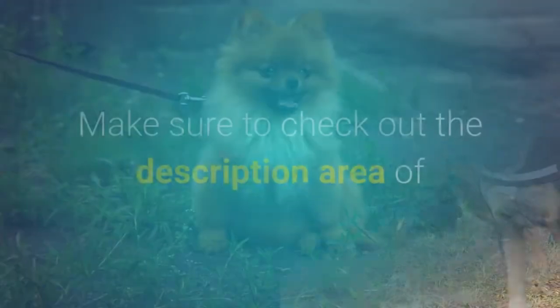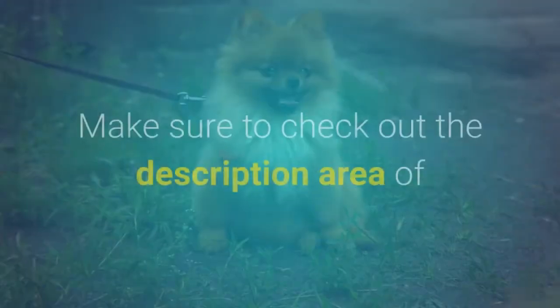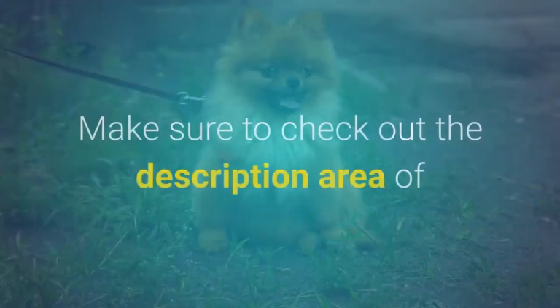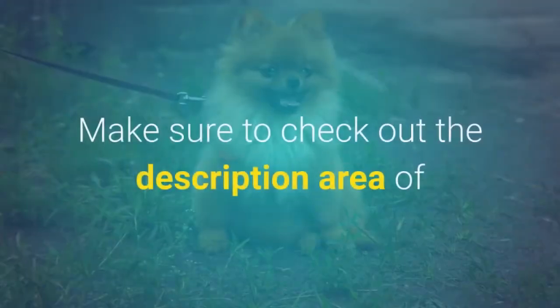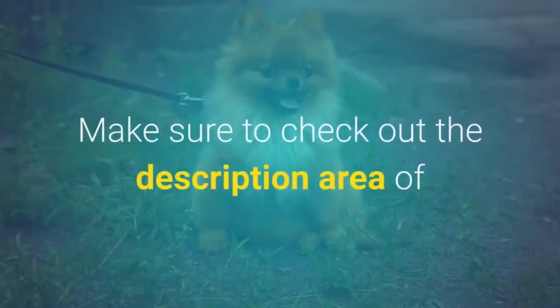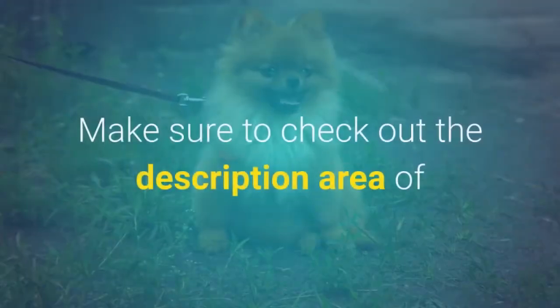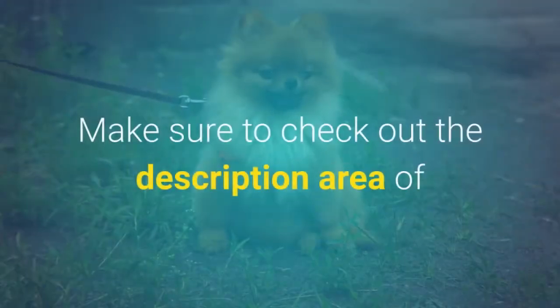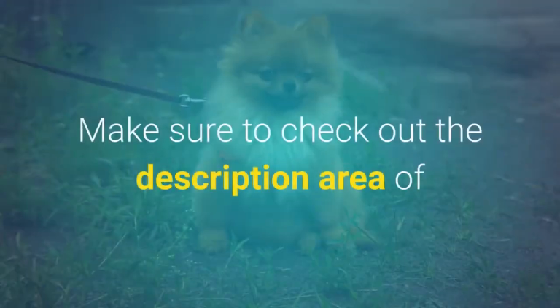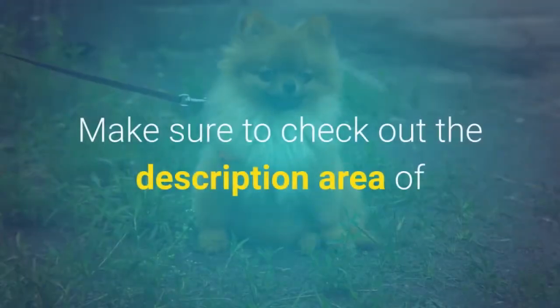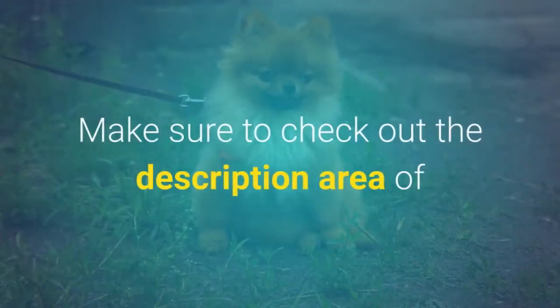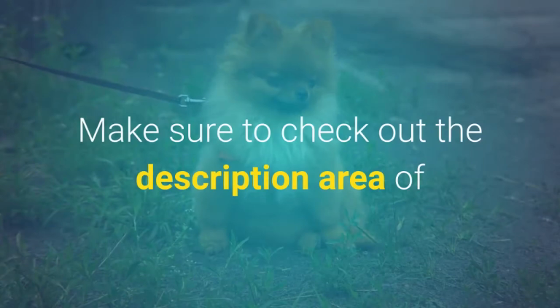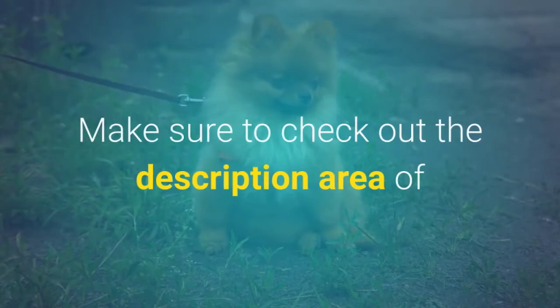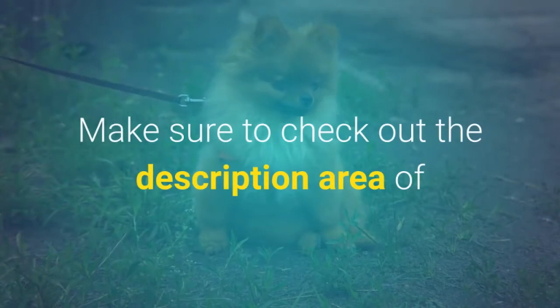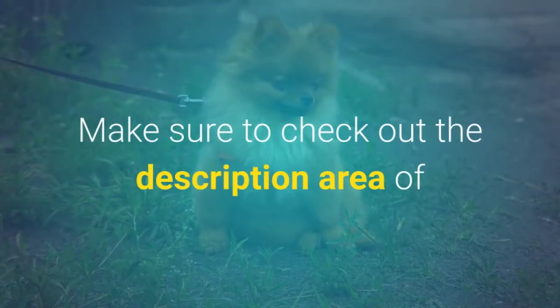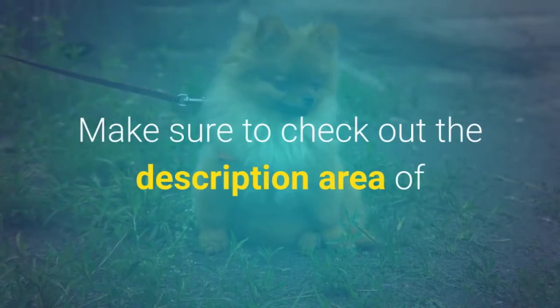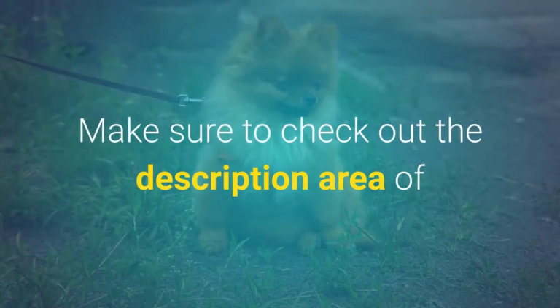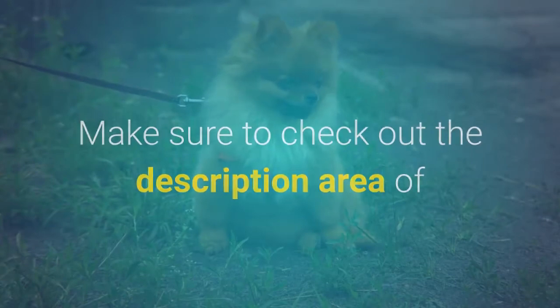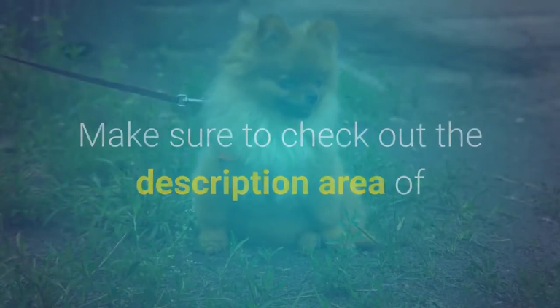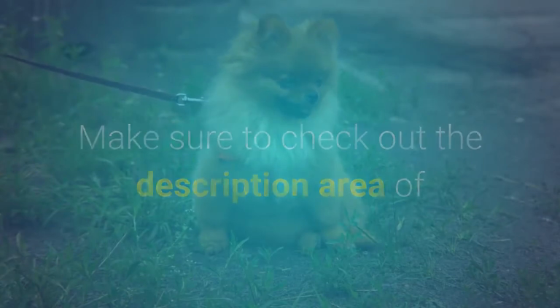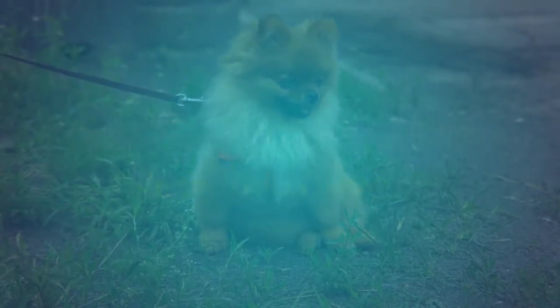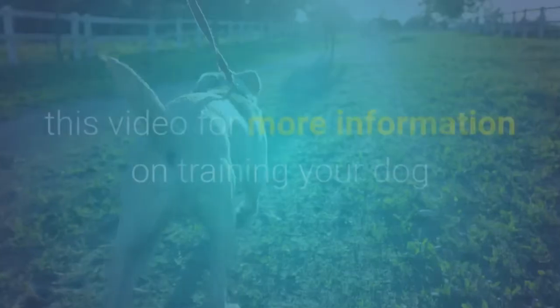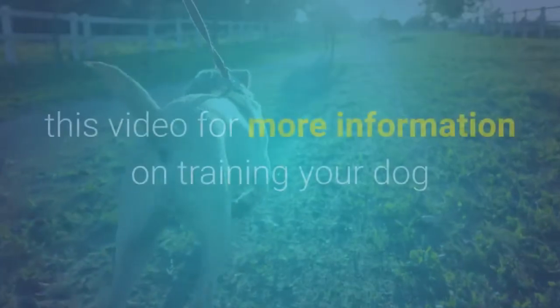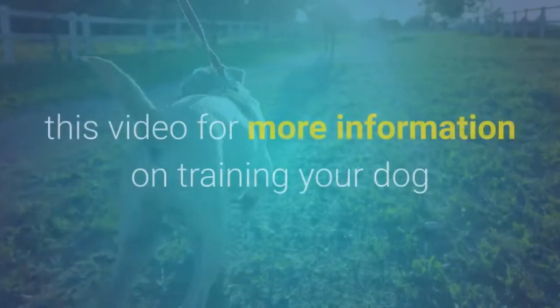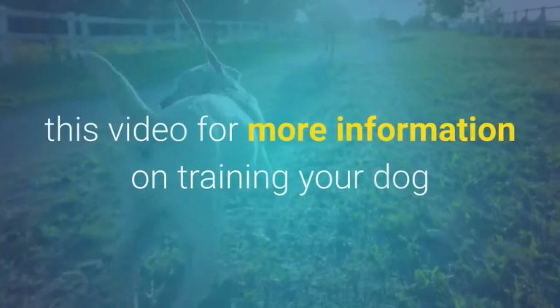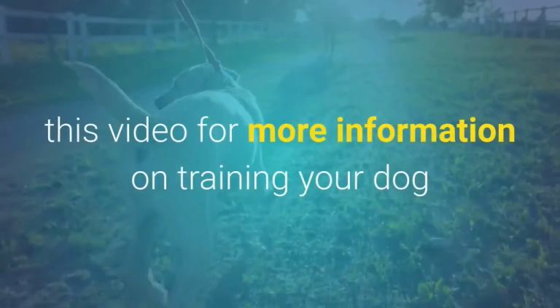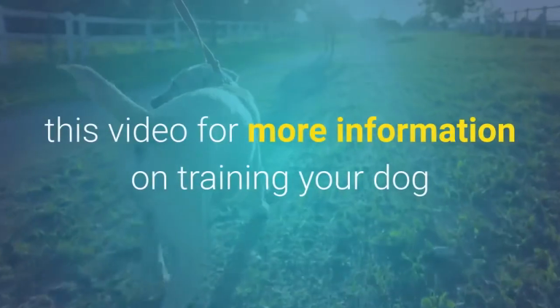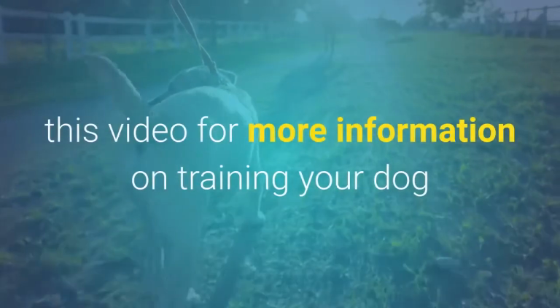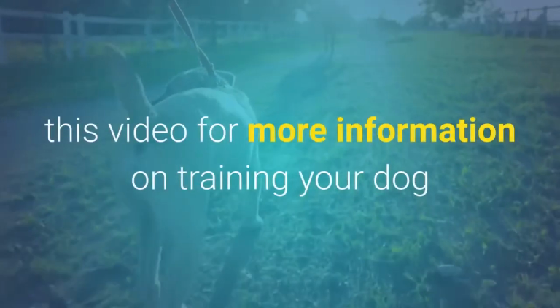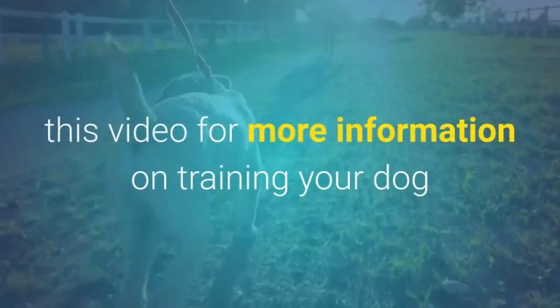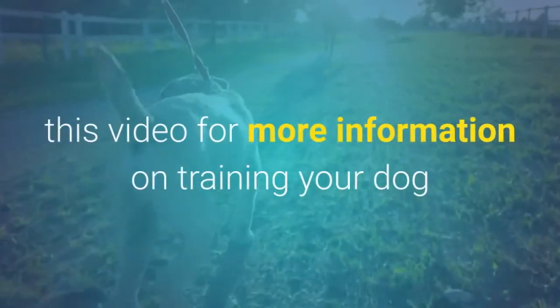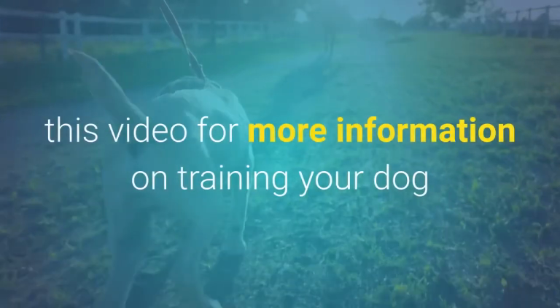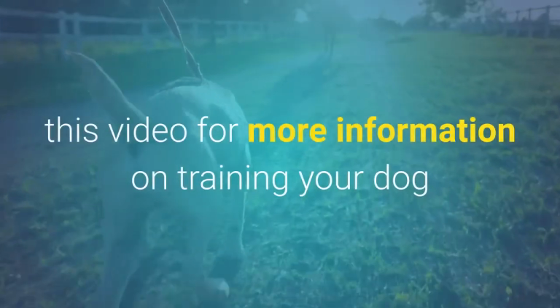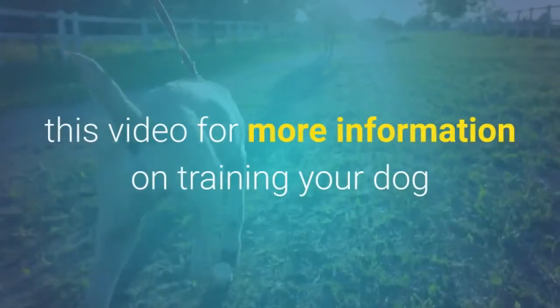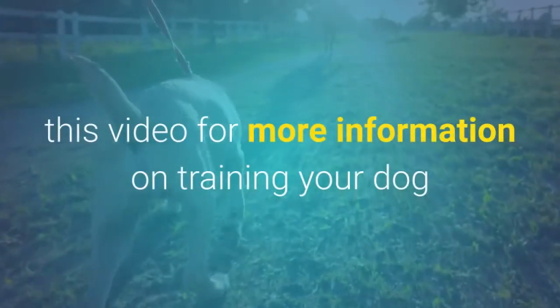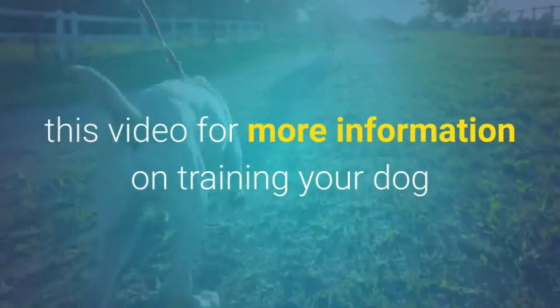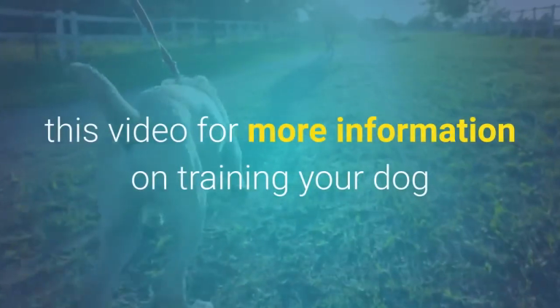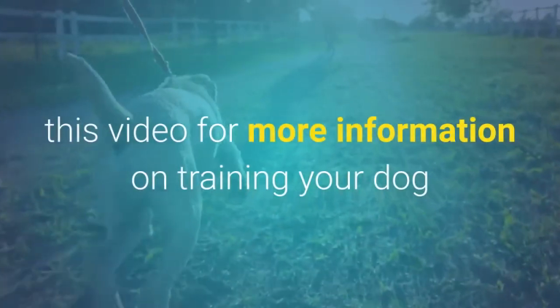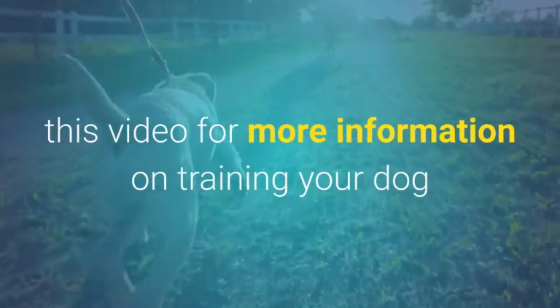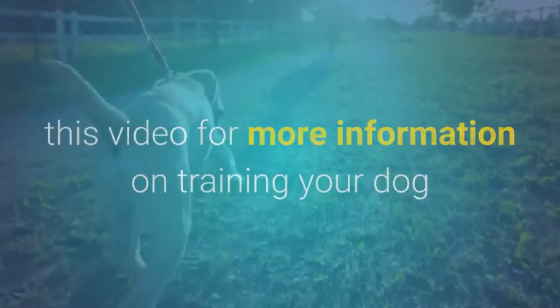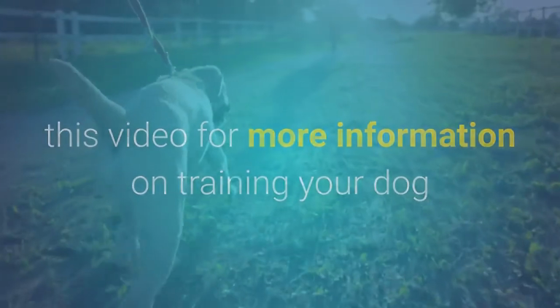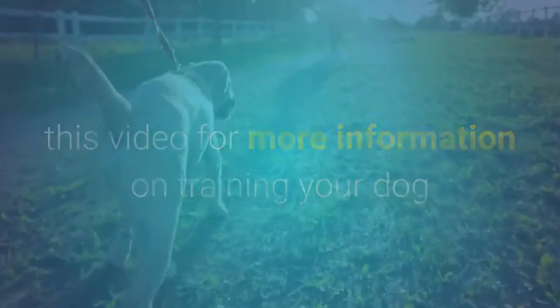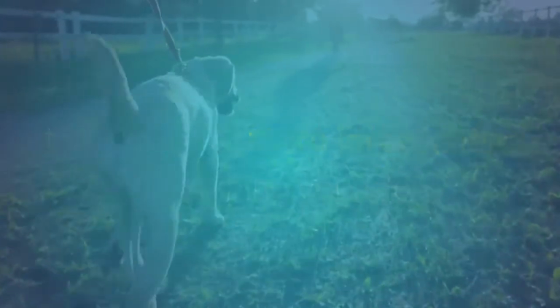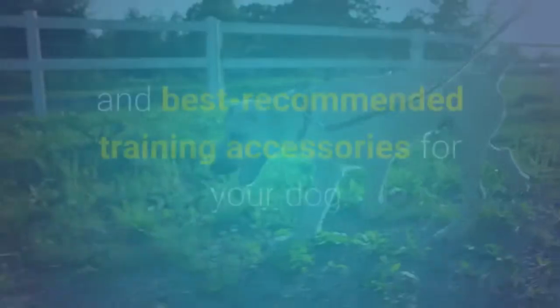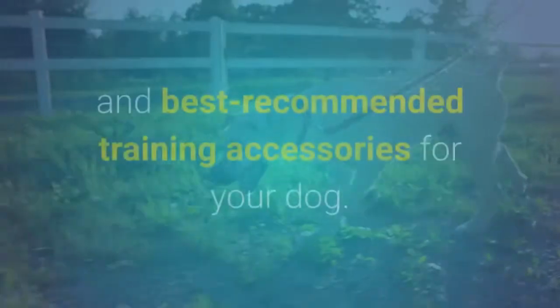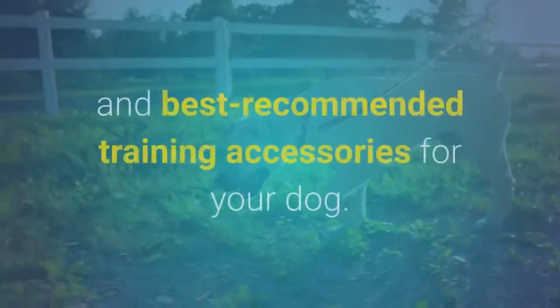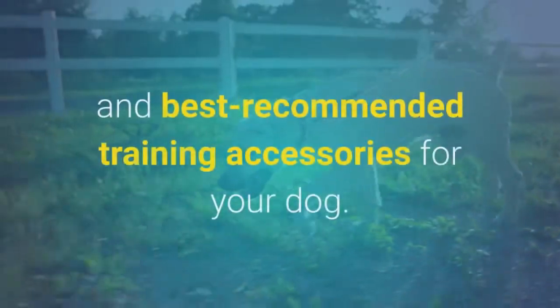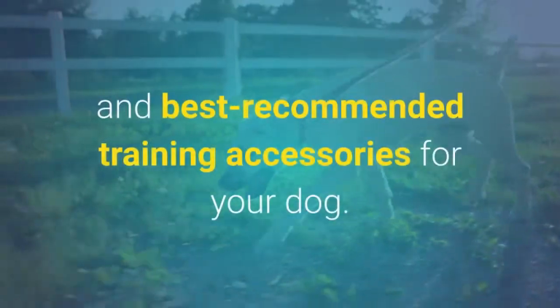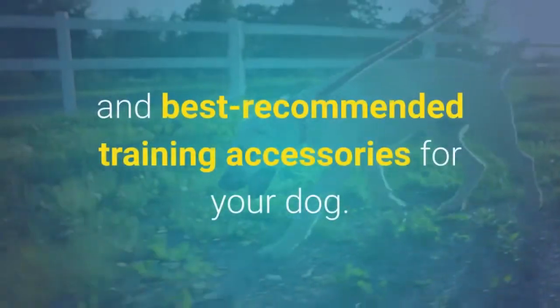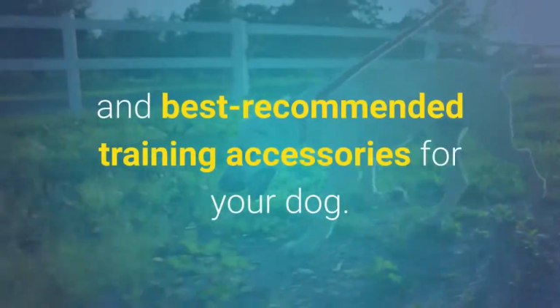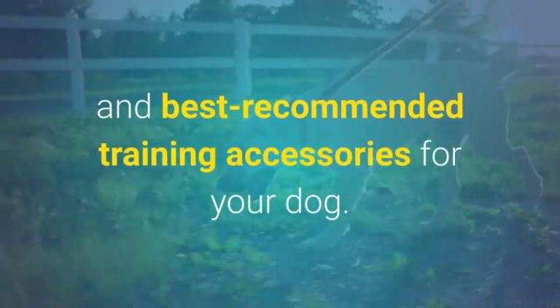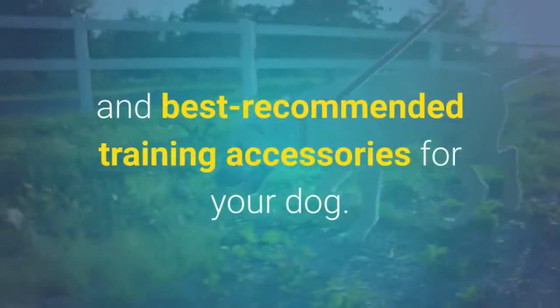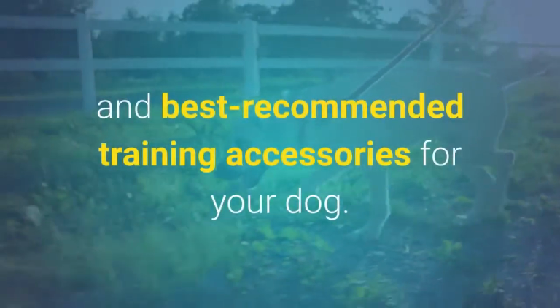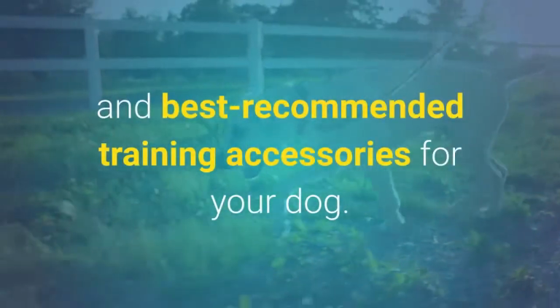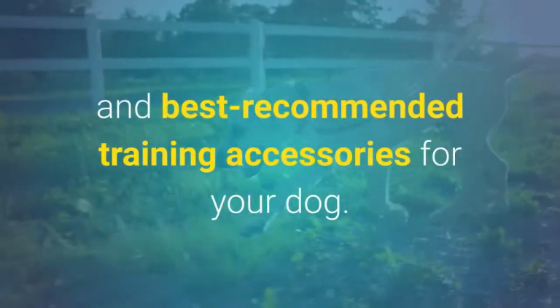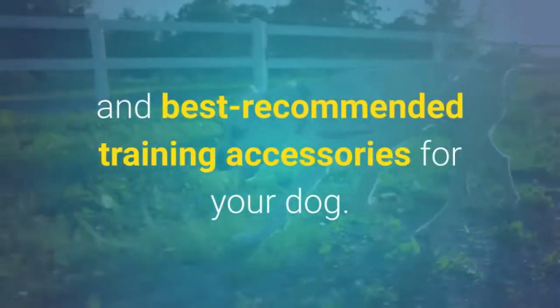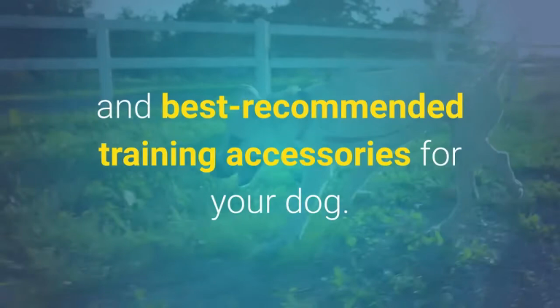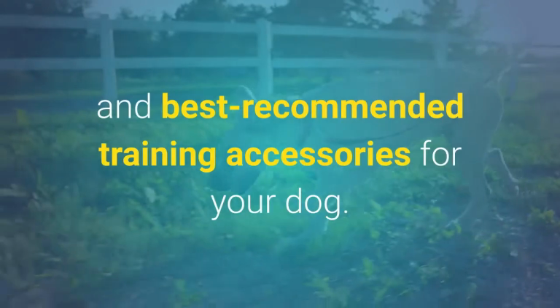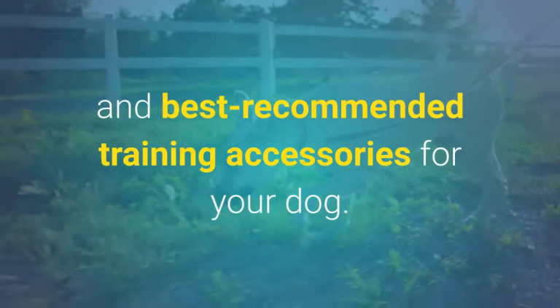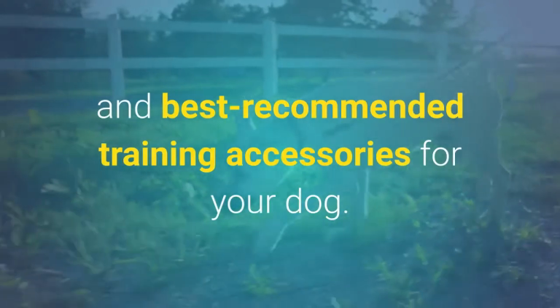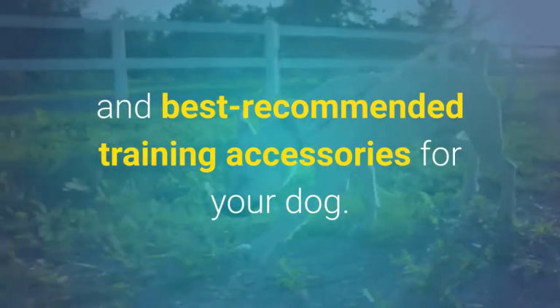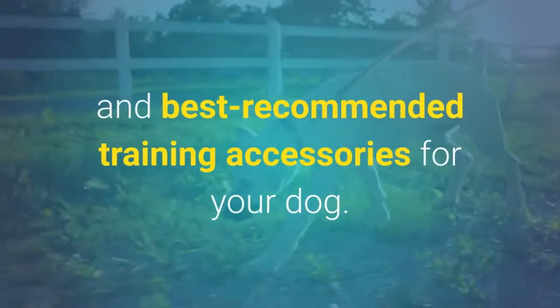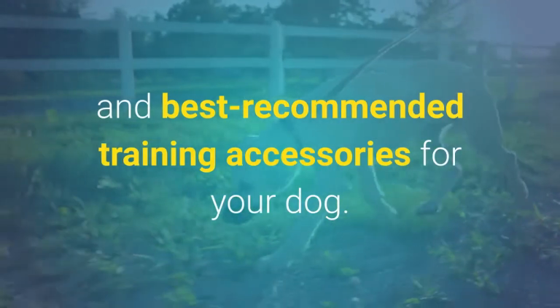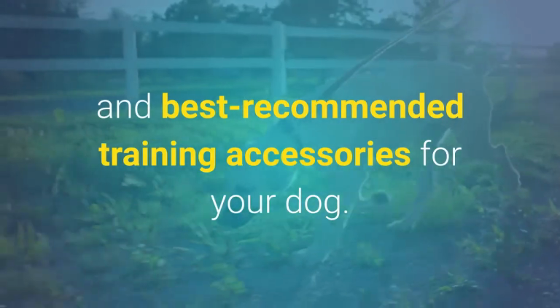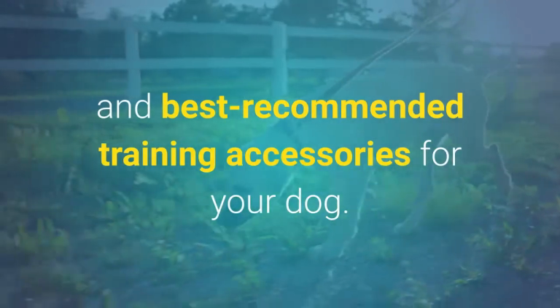Make sure to check out the description area of this video for more information on training your dog and best recommended training accessories for your dog.